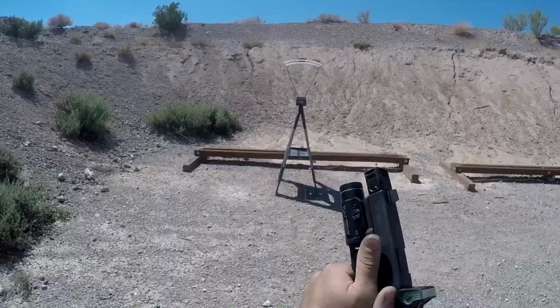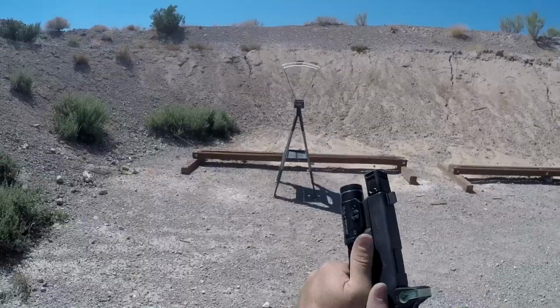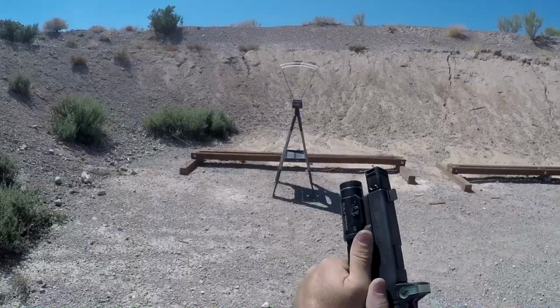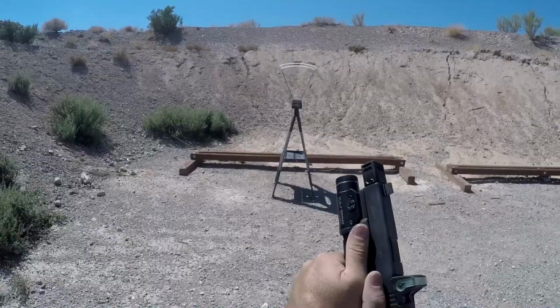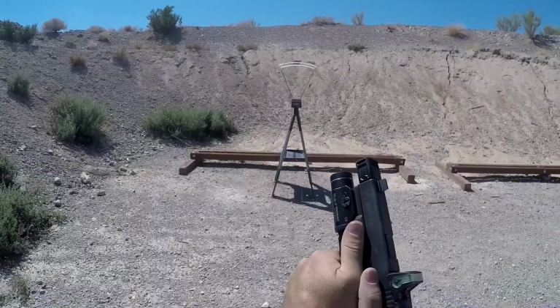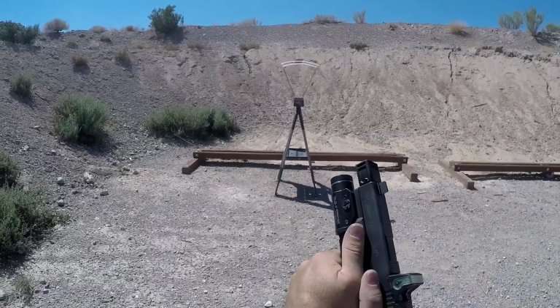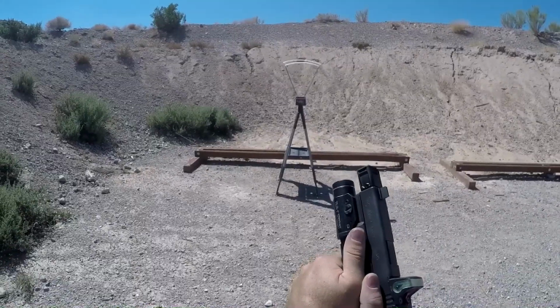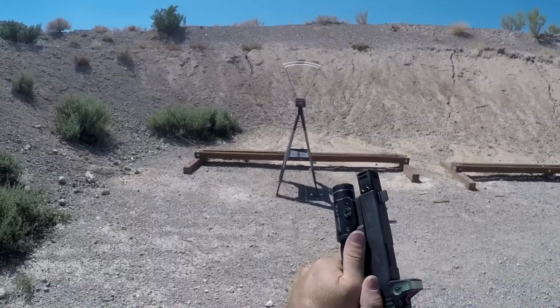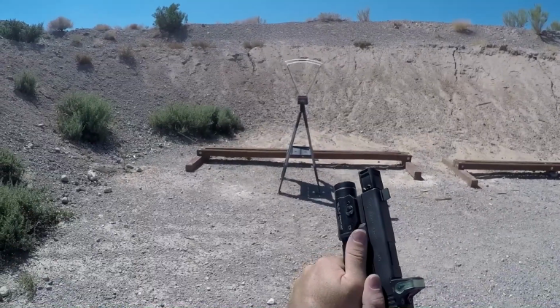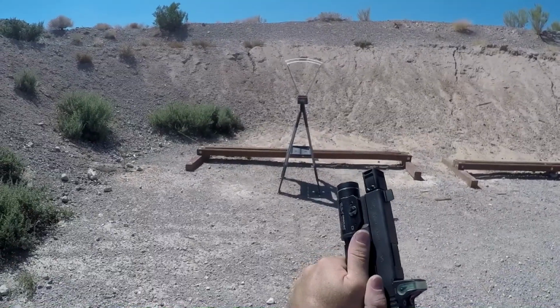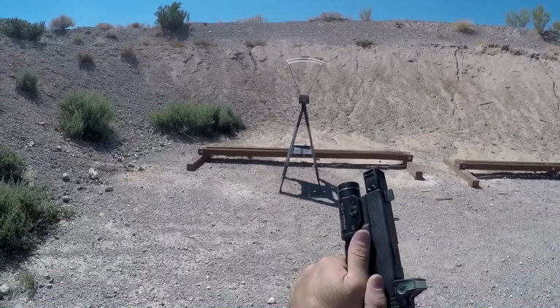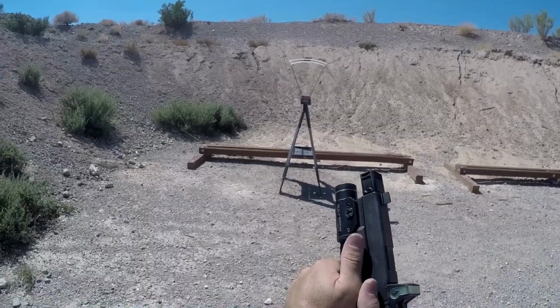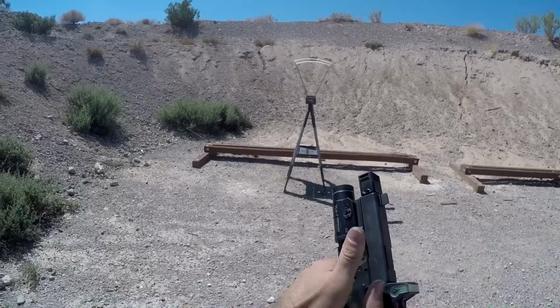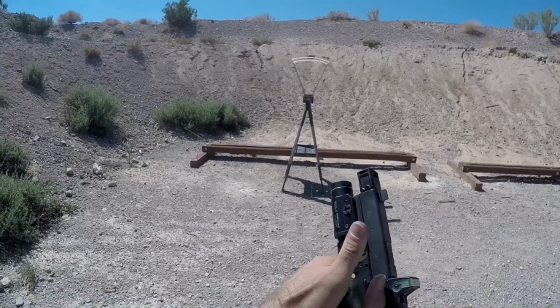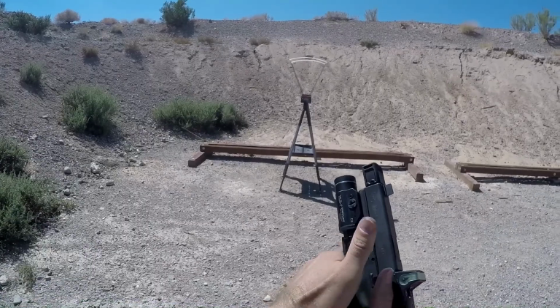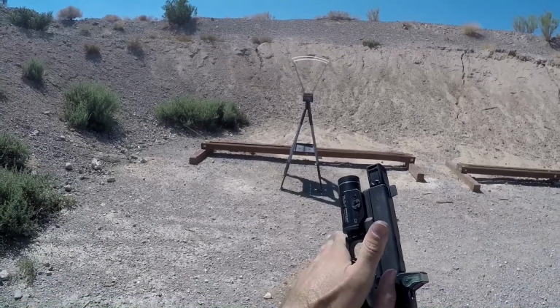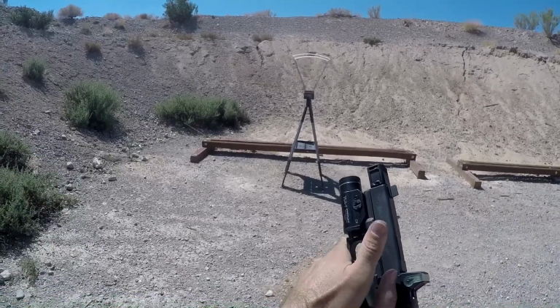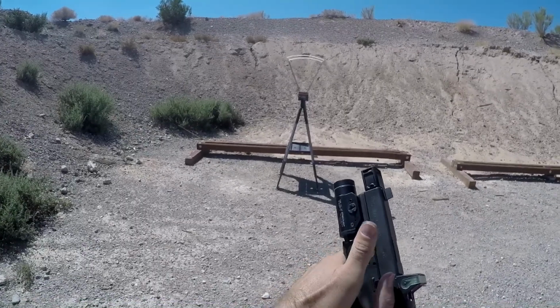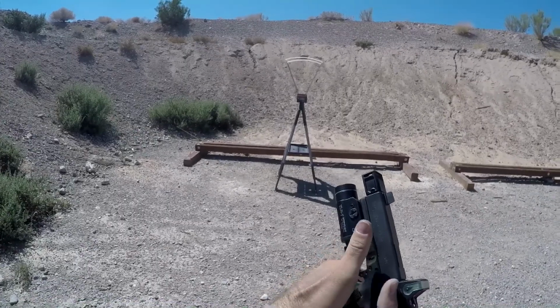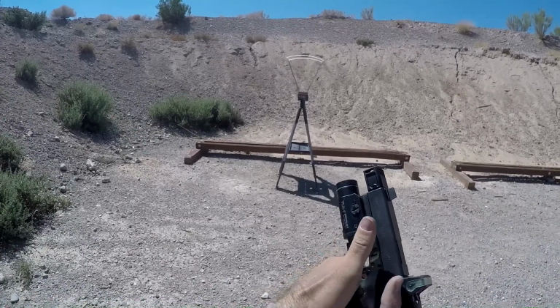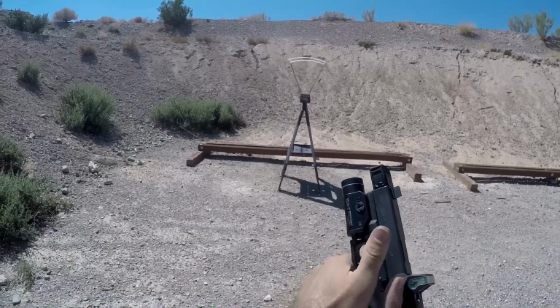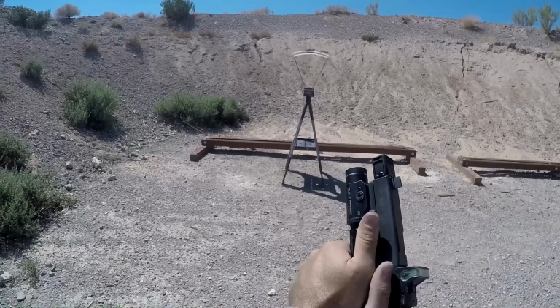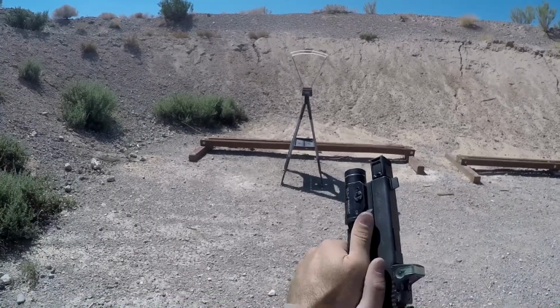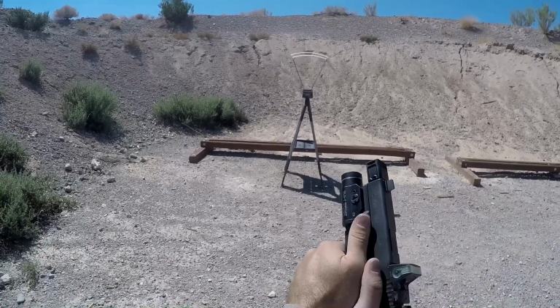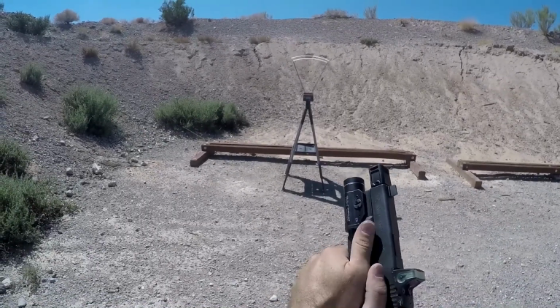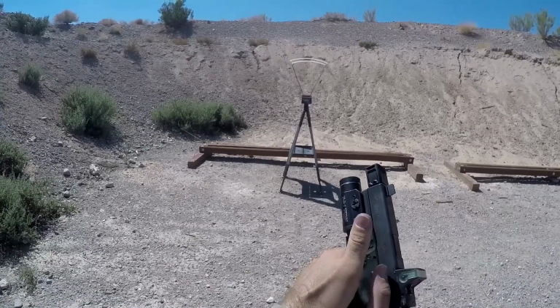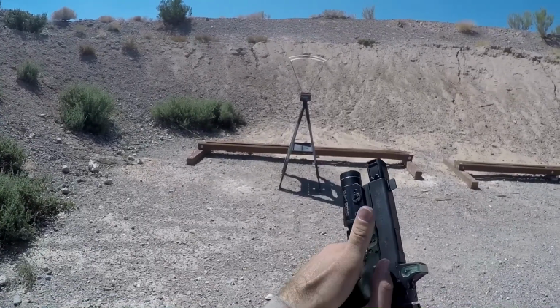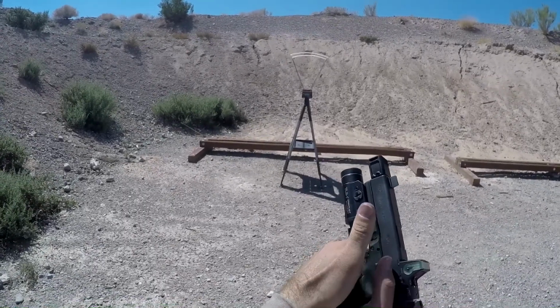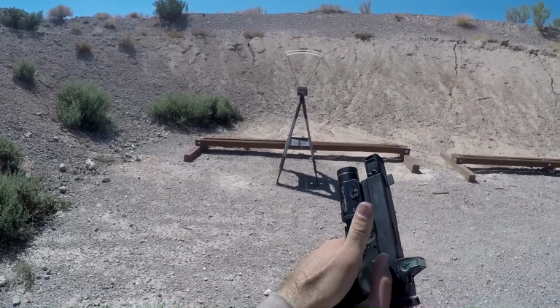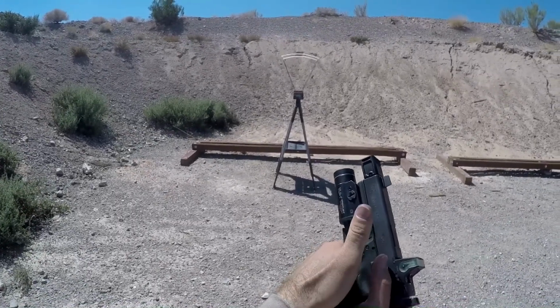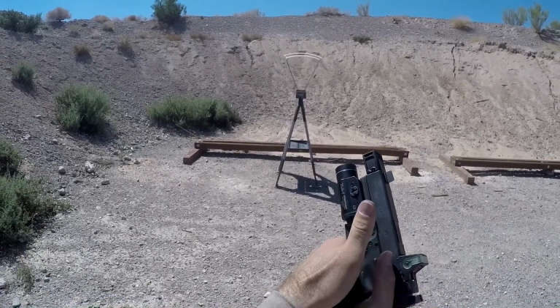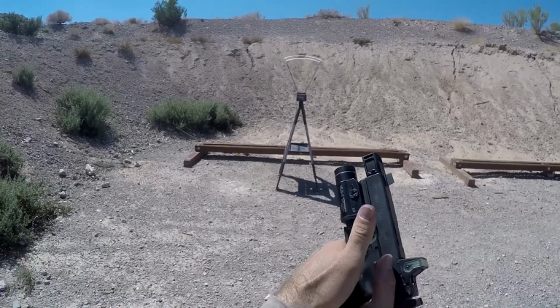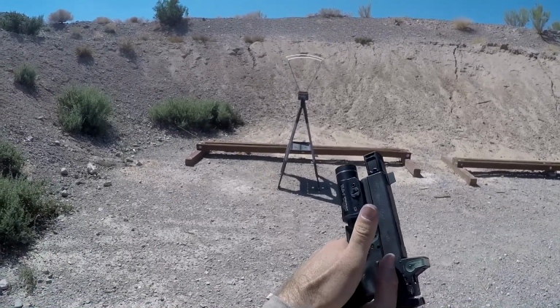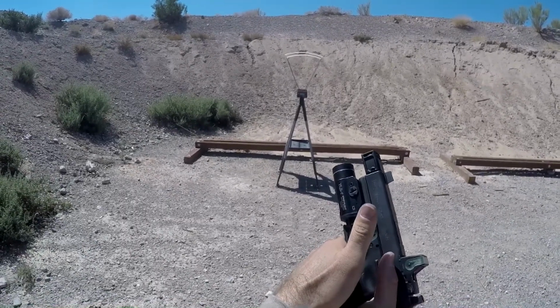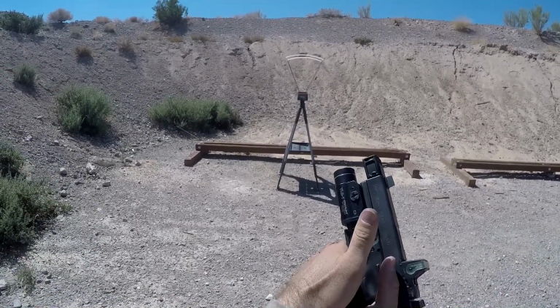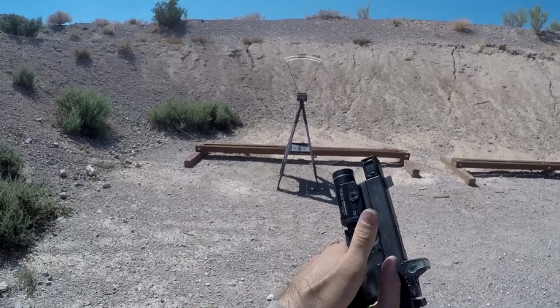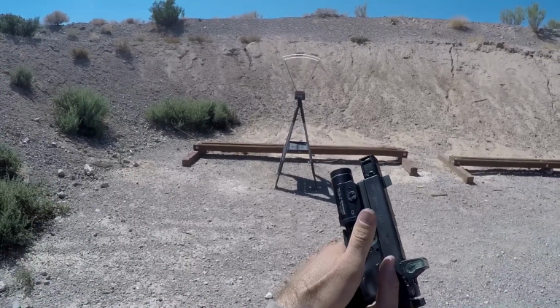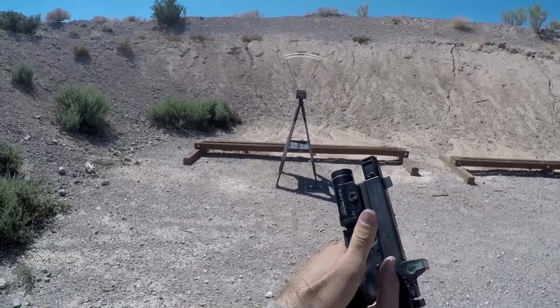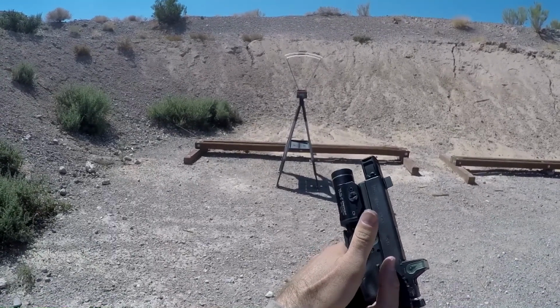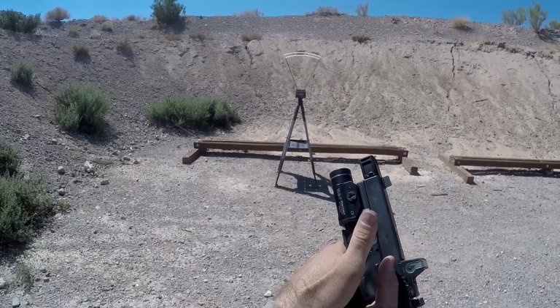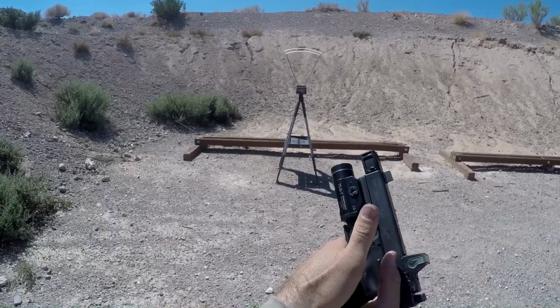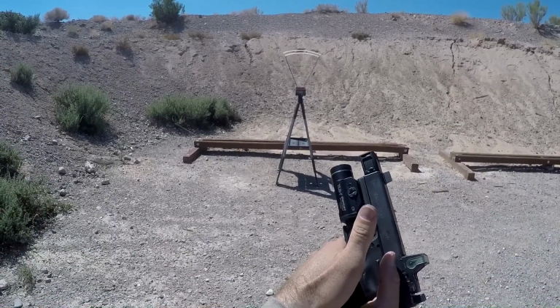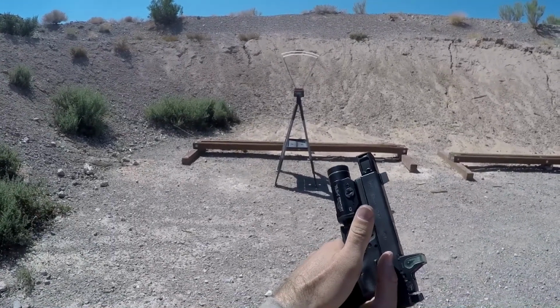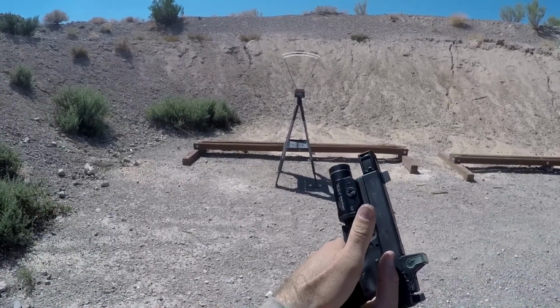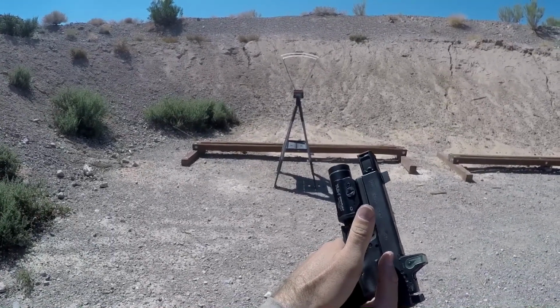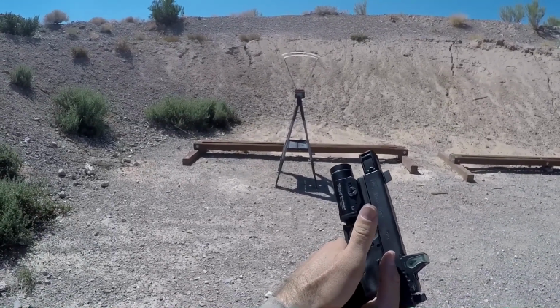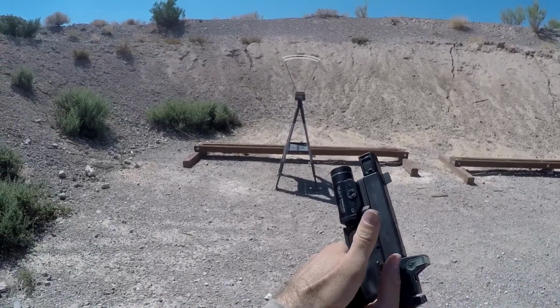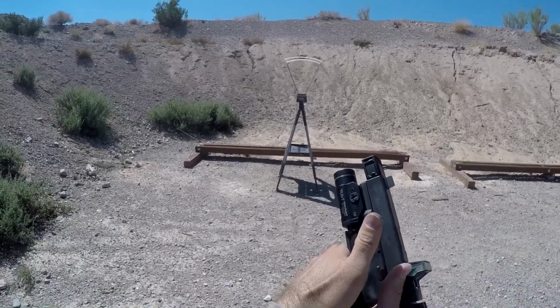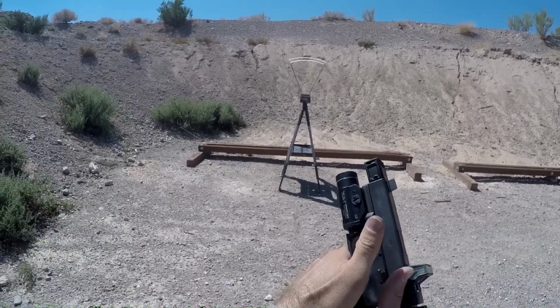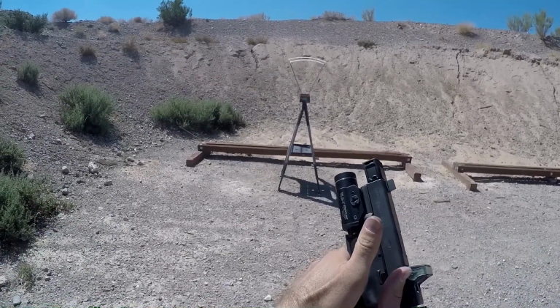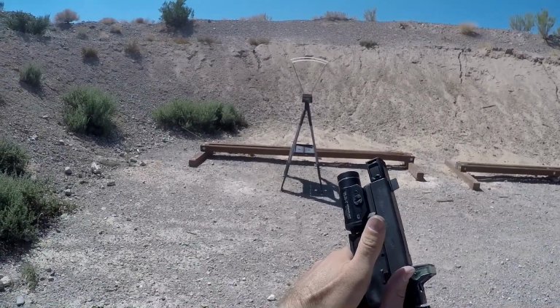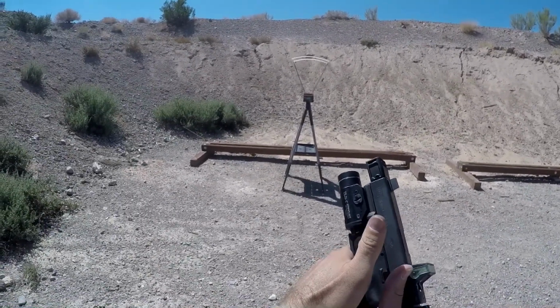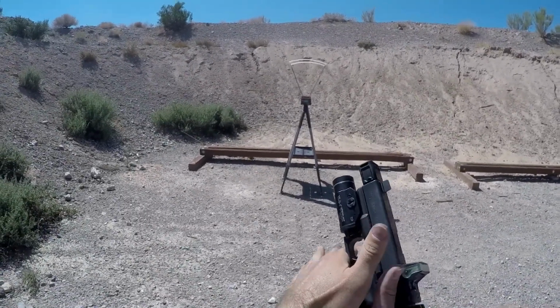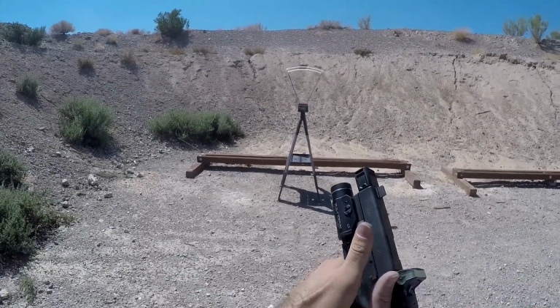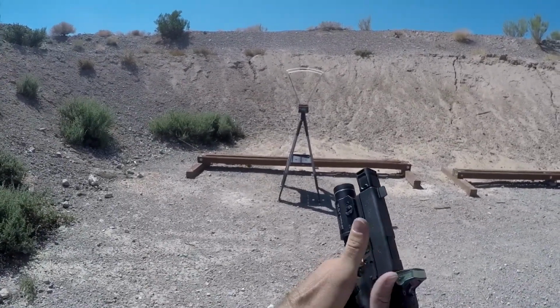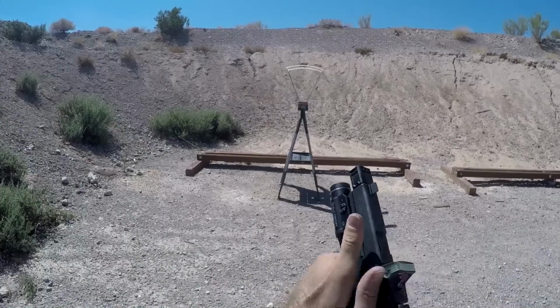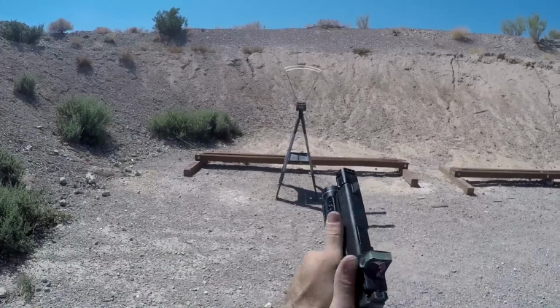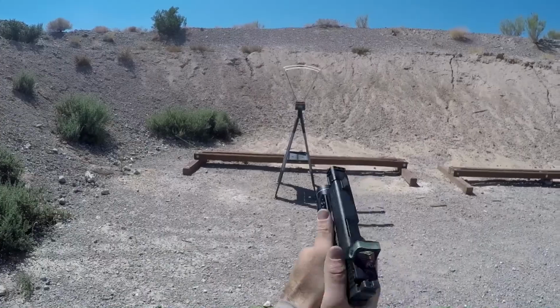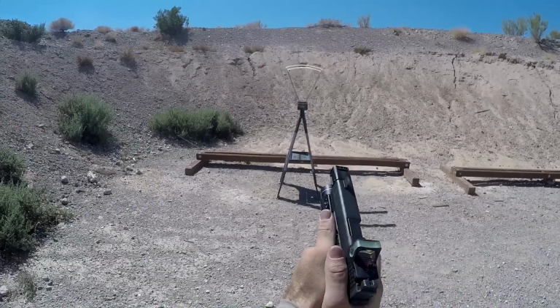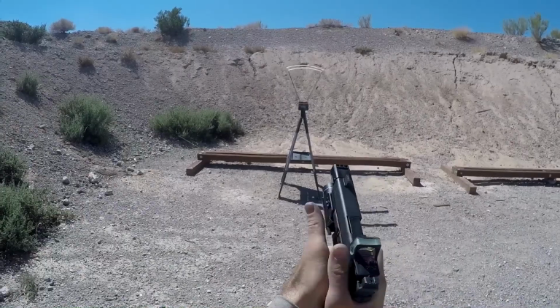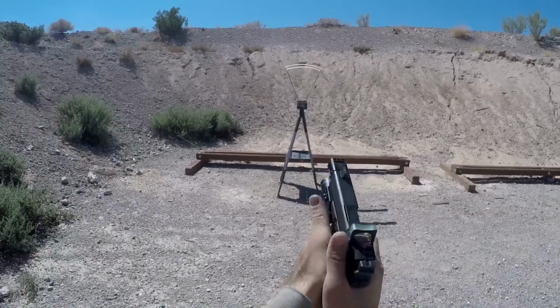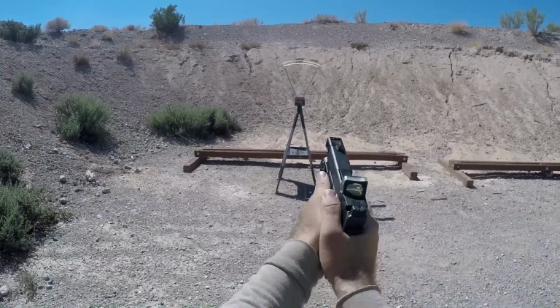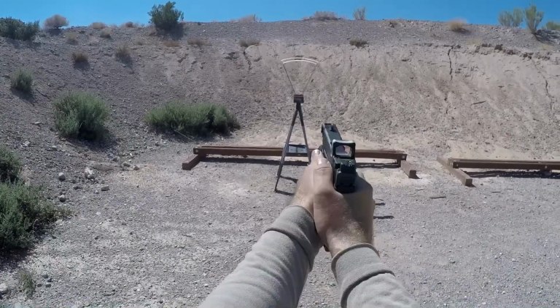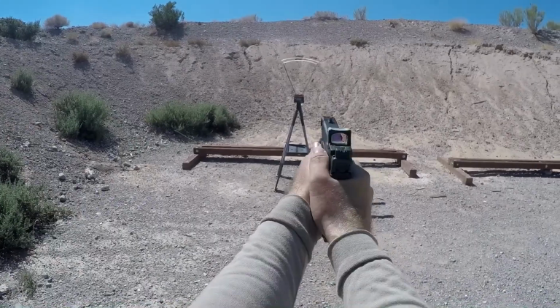Now switching to the AAC barrel with traditional cut rifling. Starting with the Speer Lawman 147 grain.